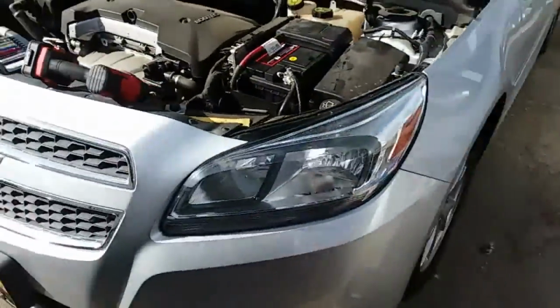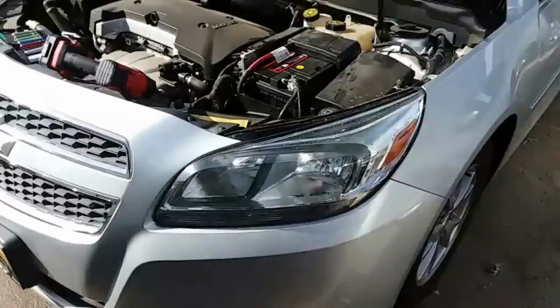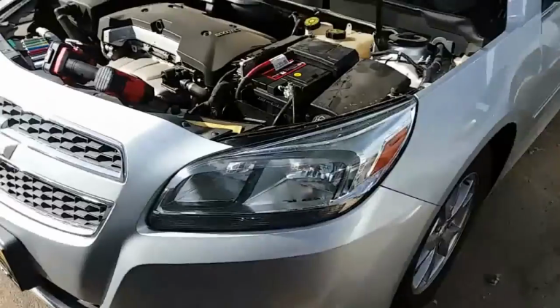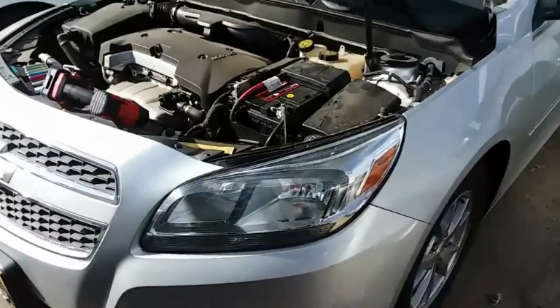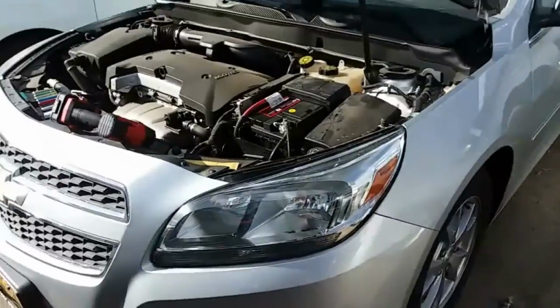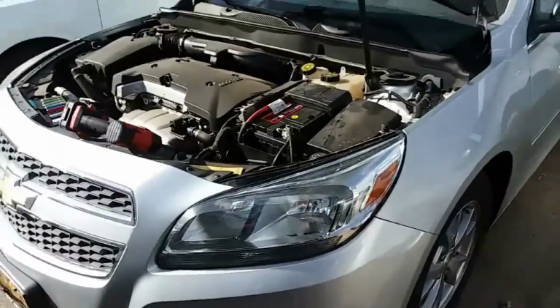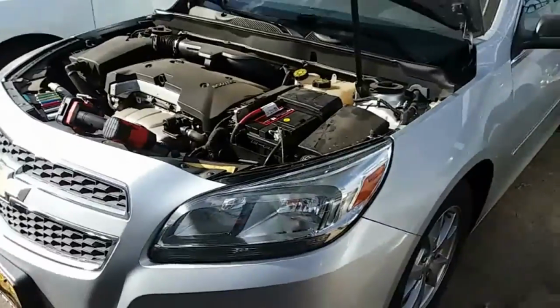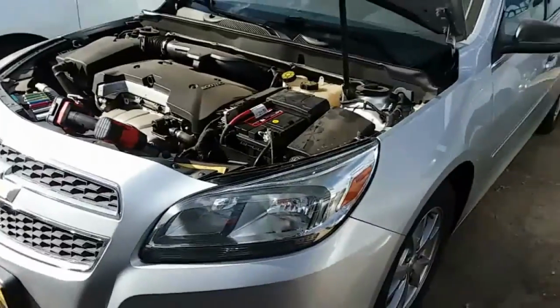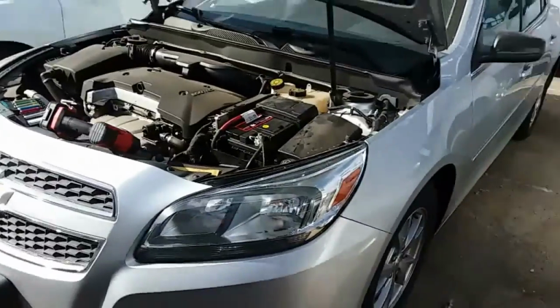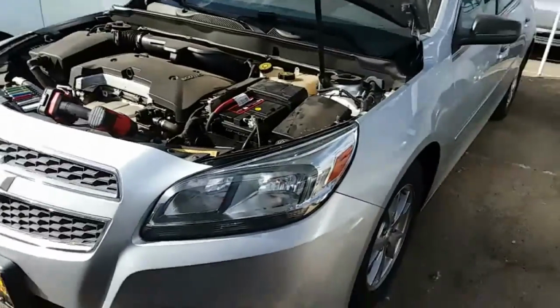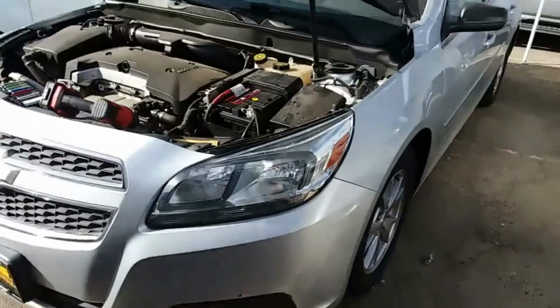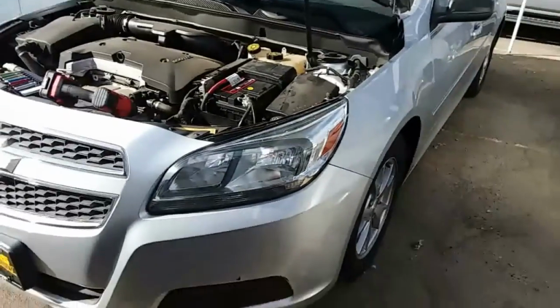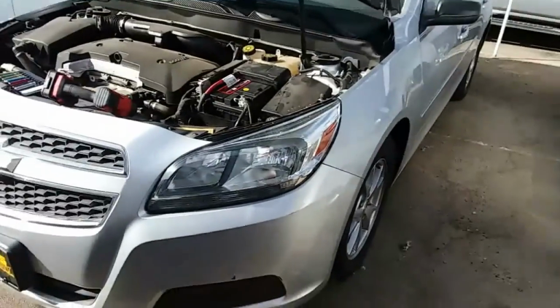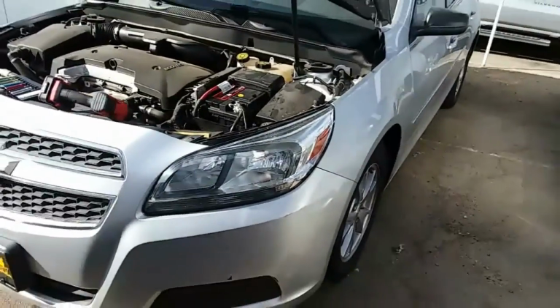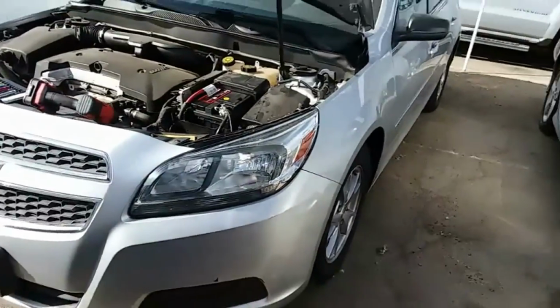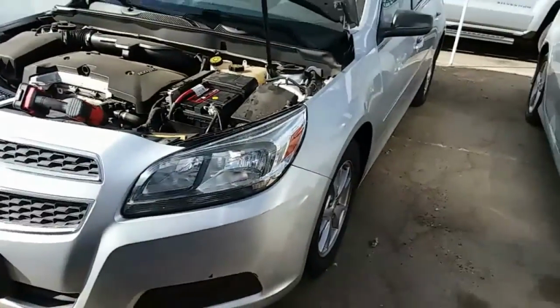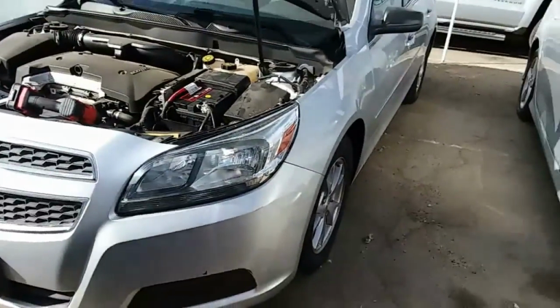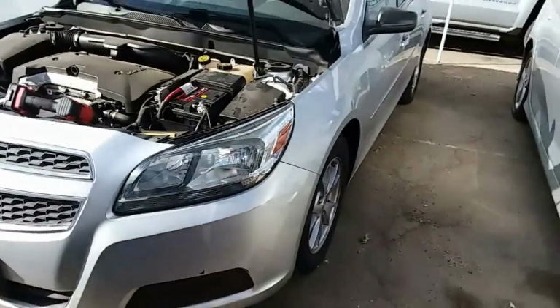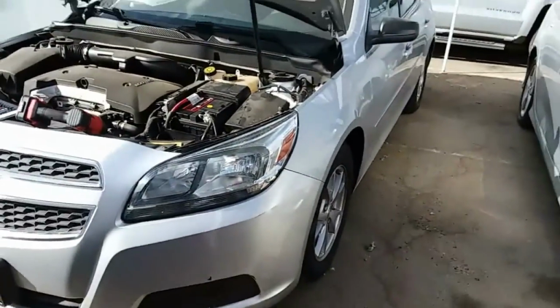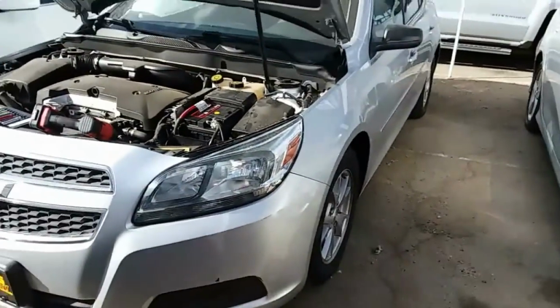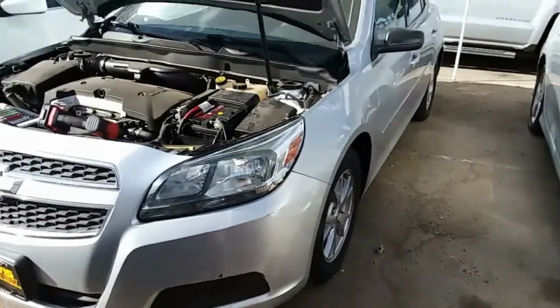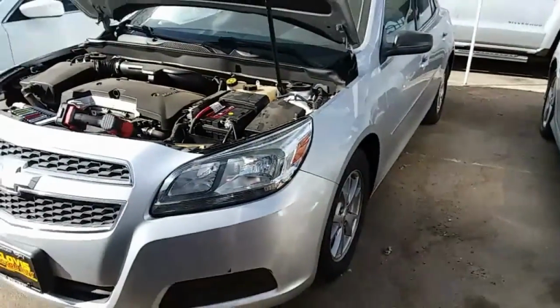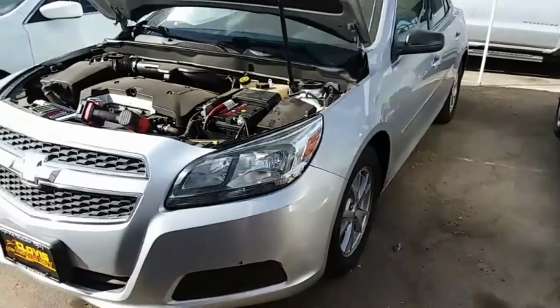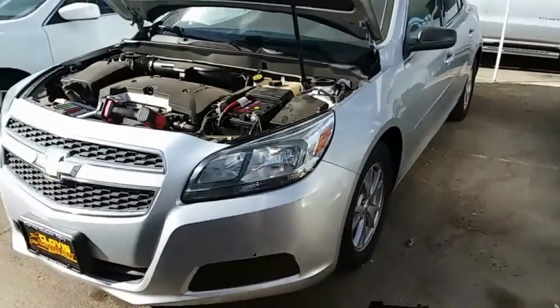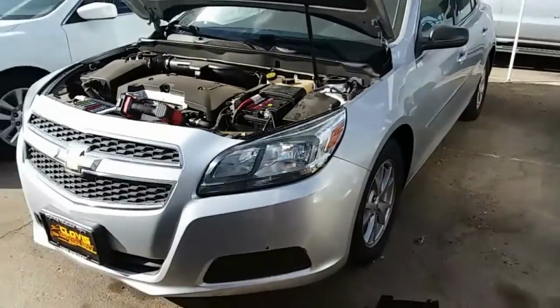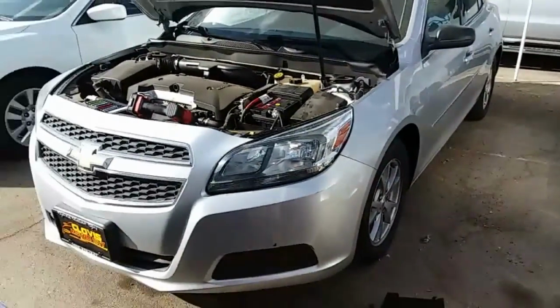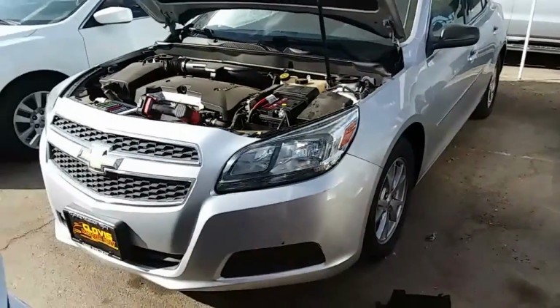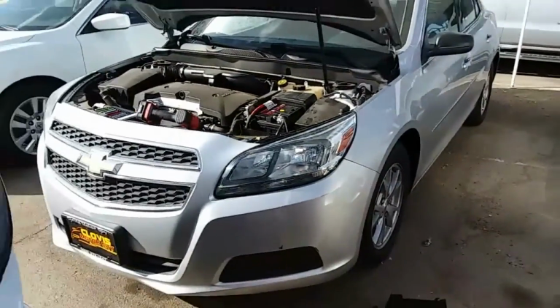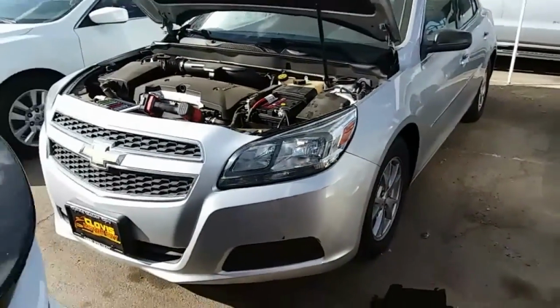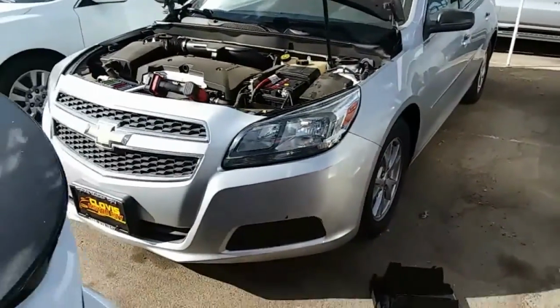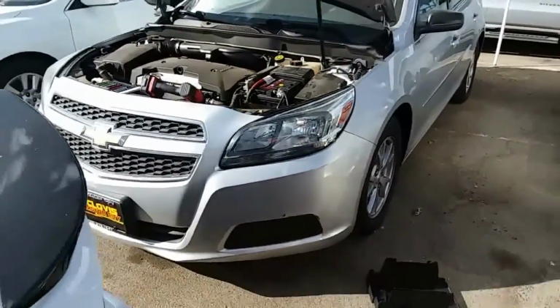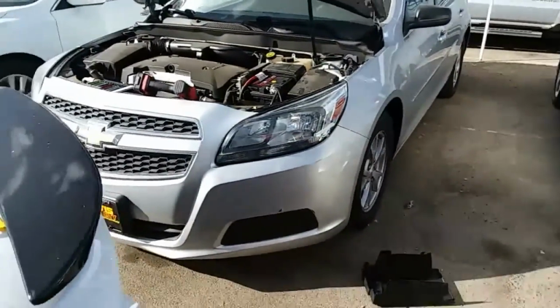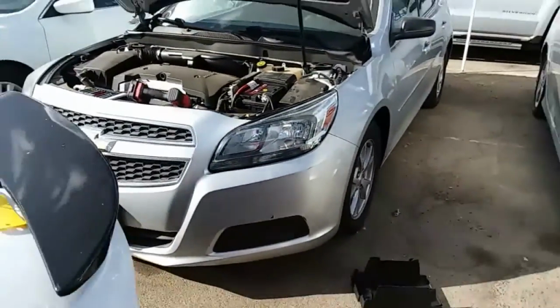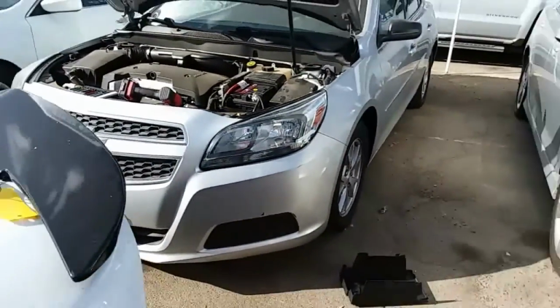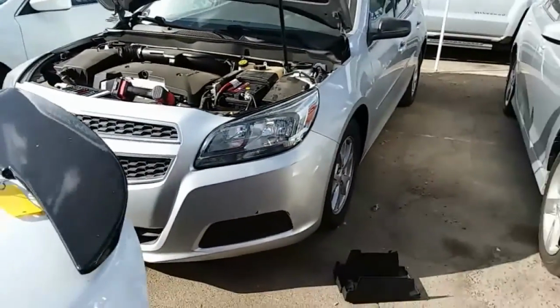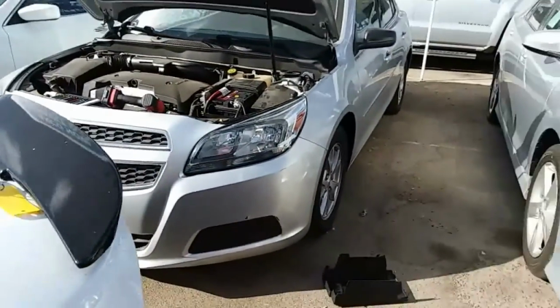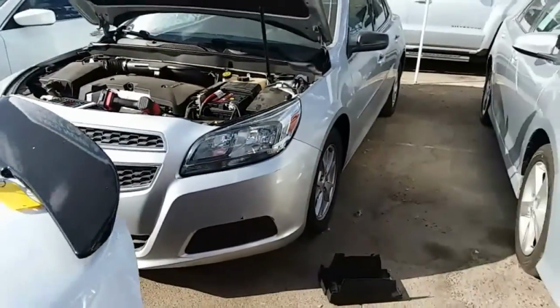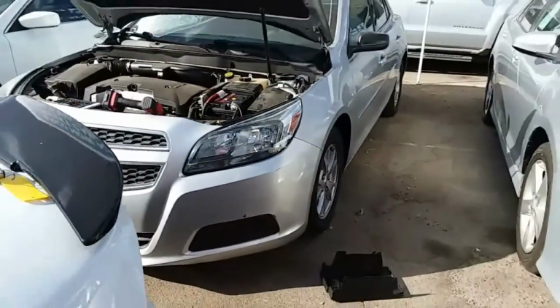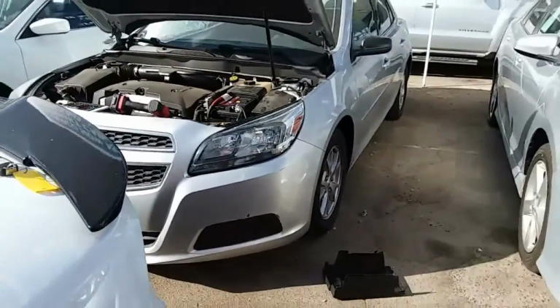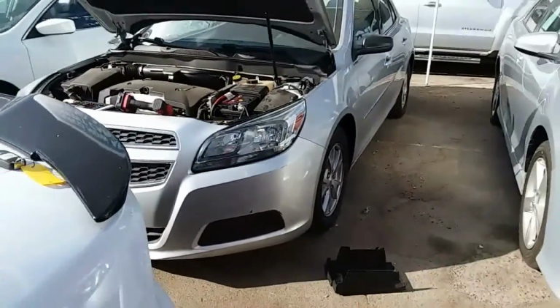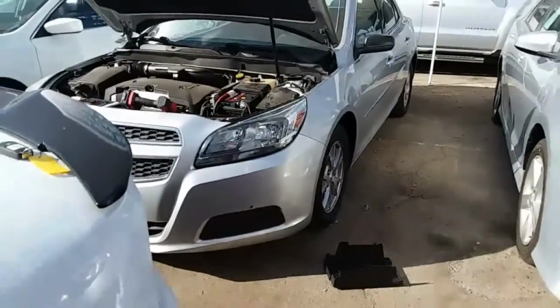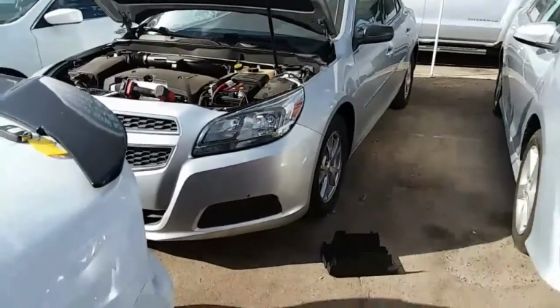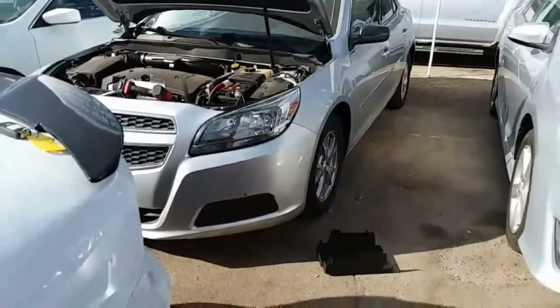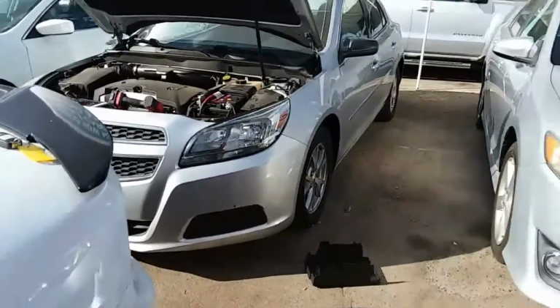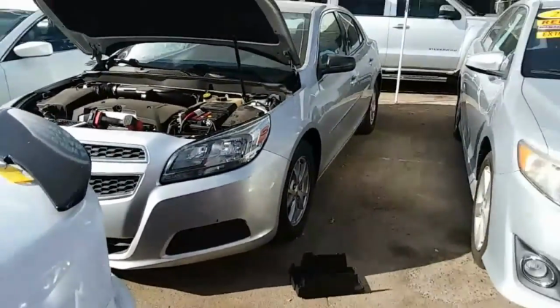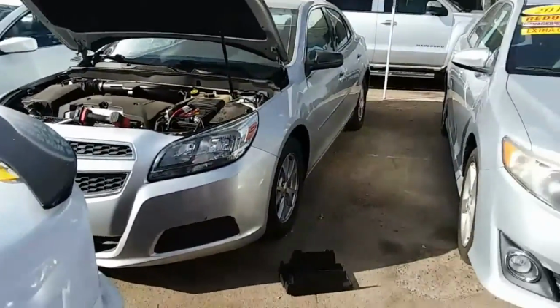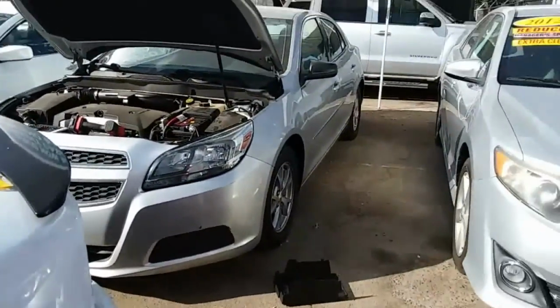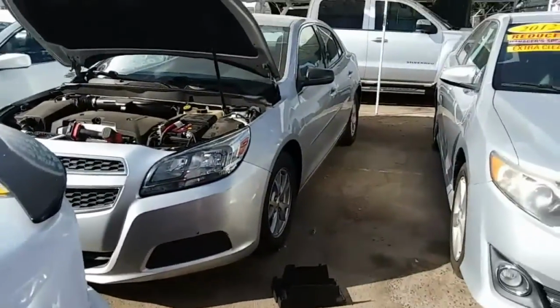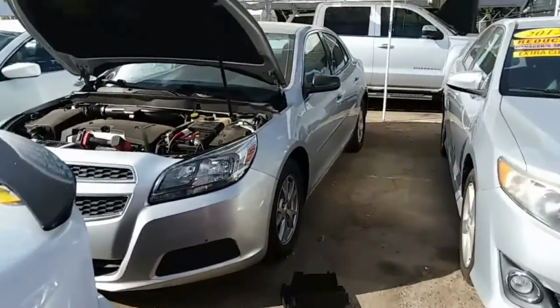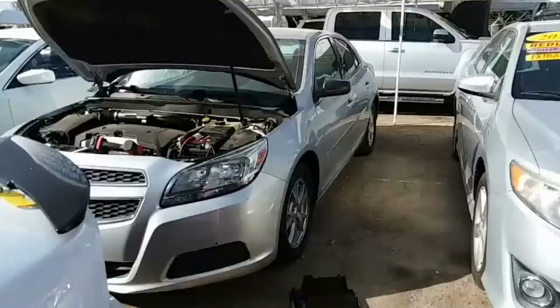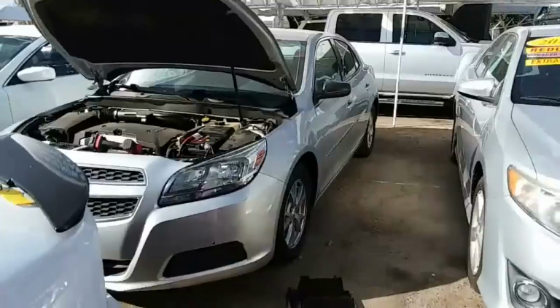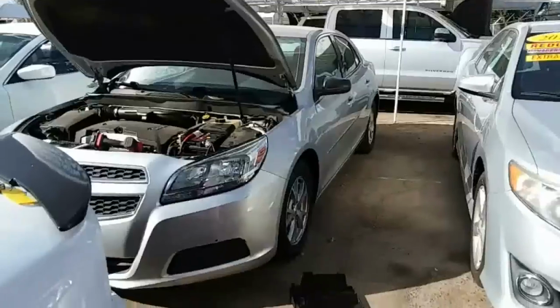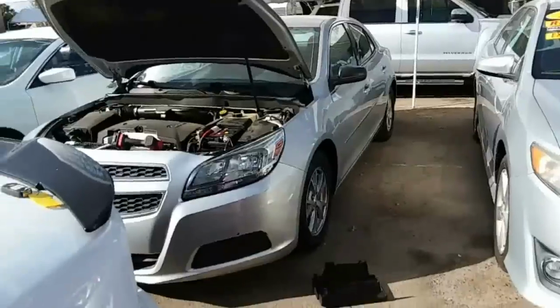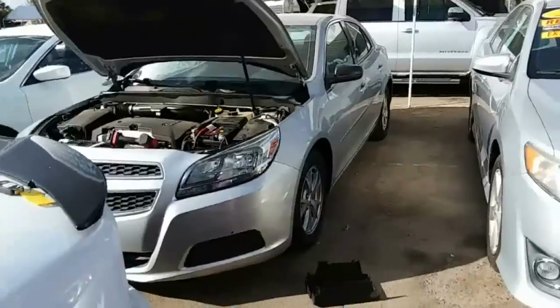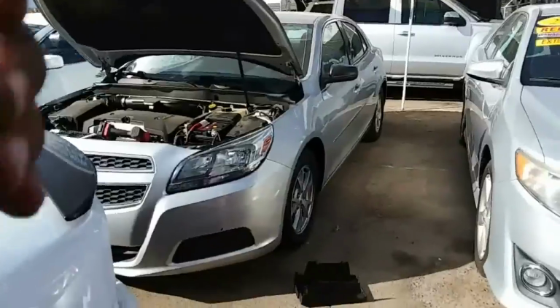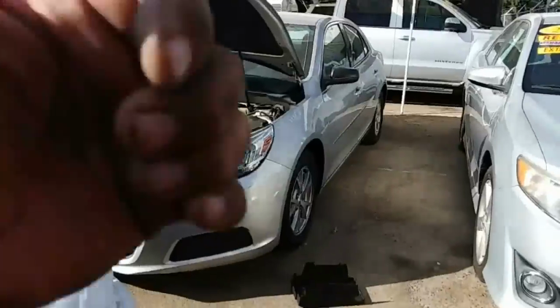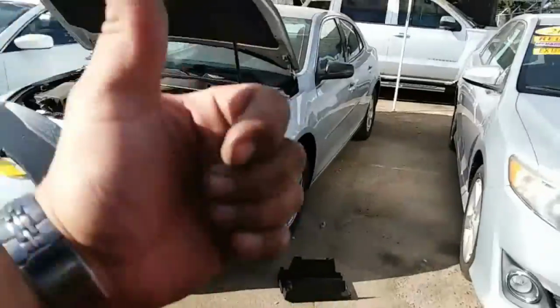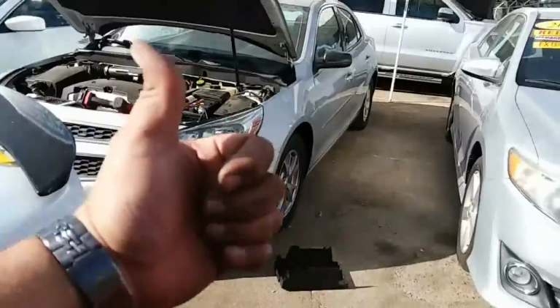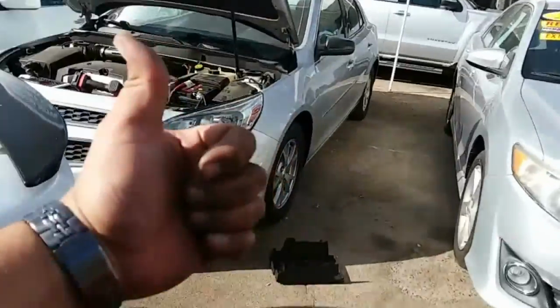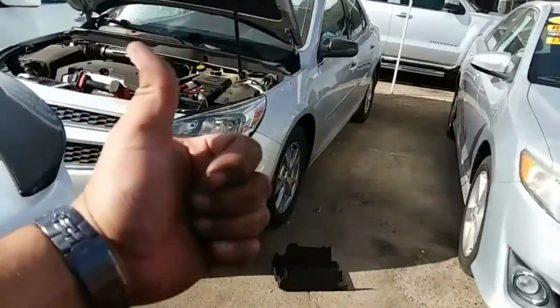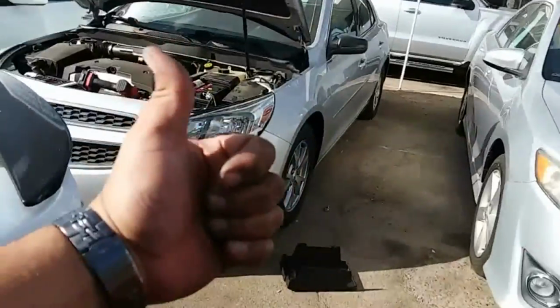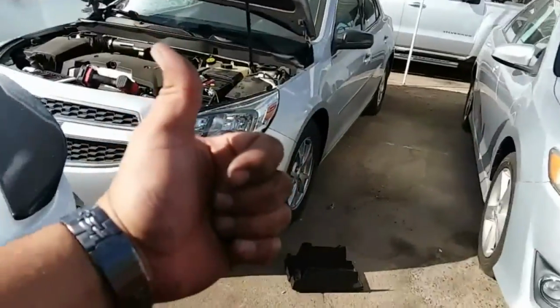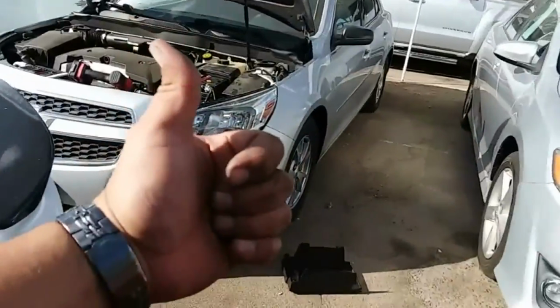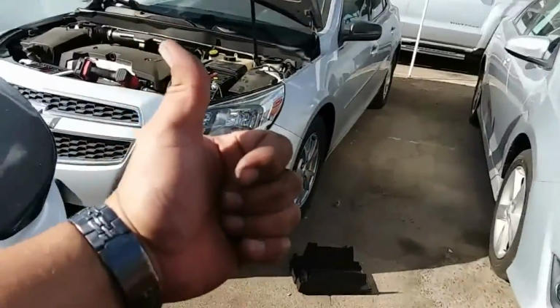That is how you install a new battery on a 2013 Chevy Malibu. Thank you for watching — please like and subscribe.